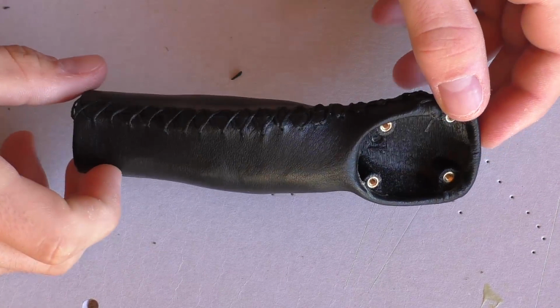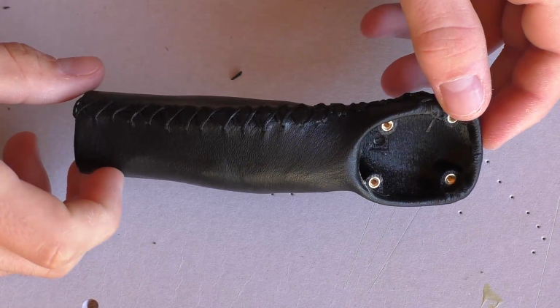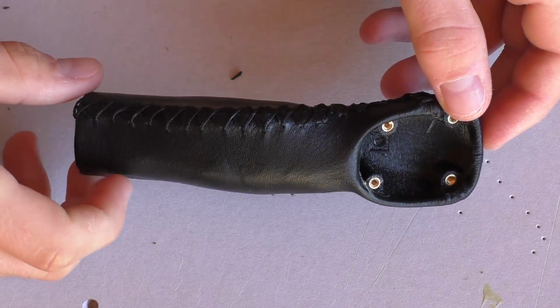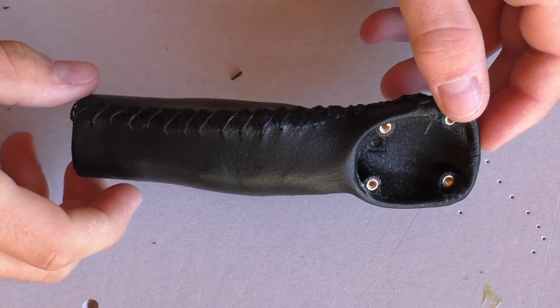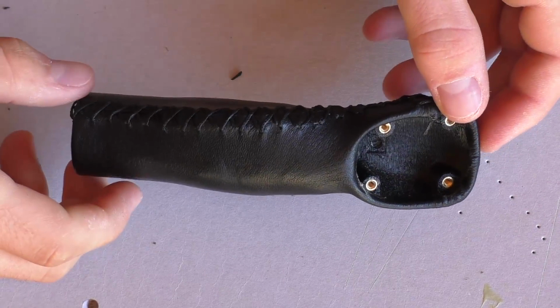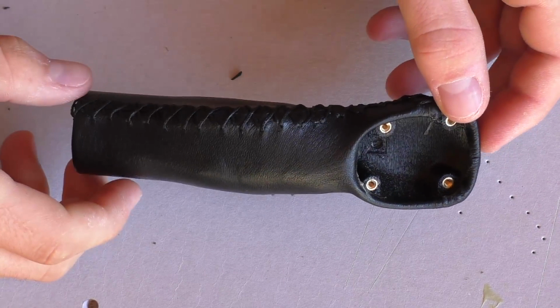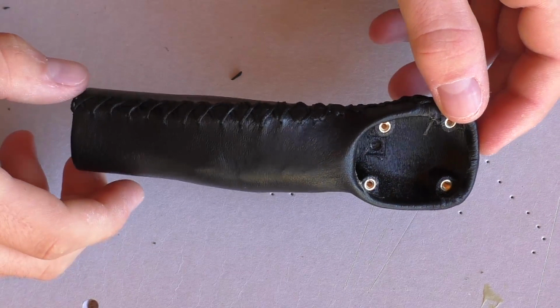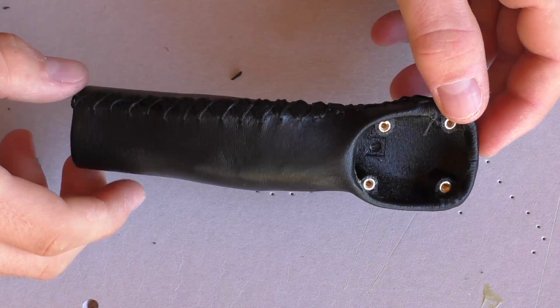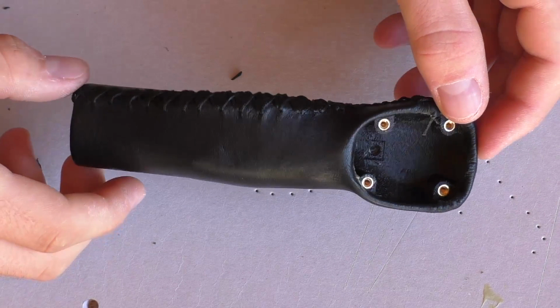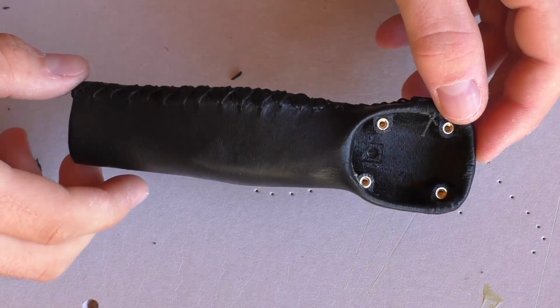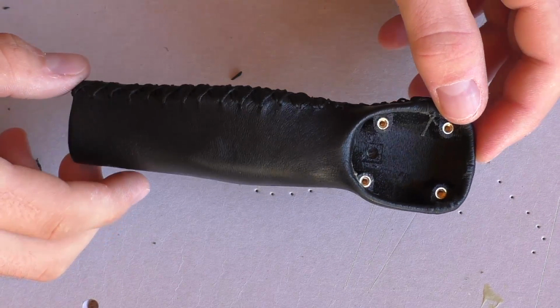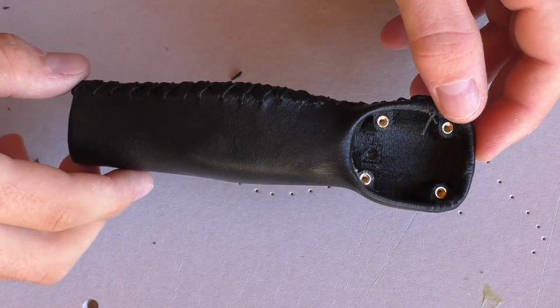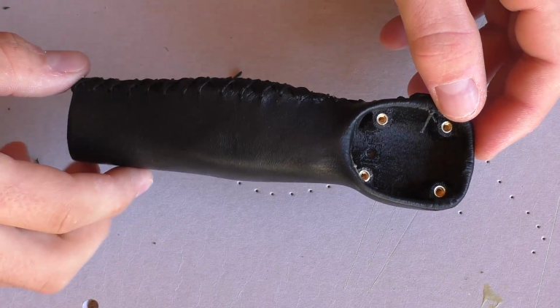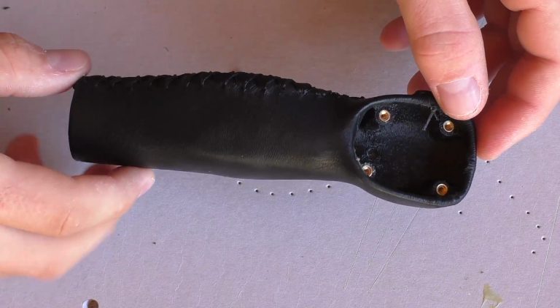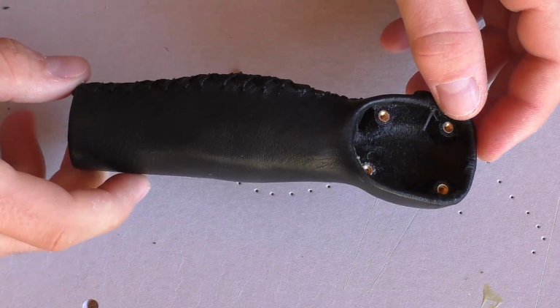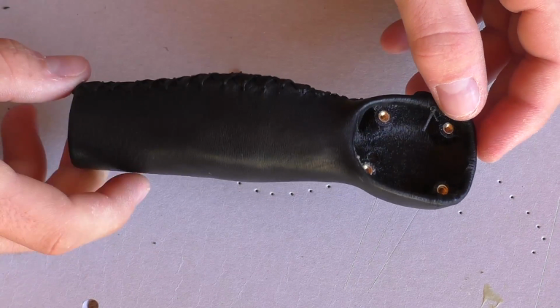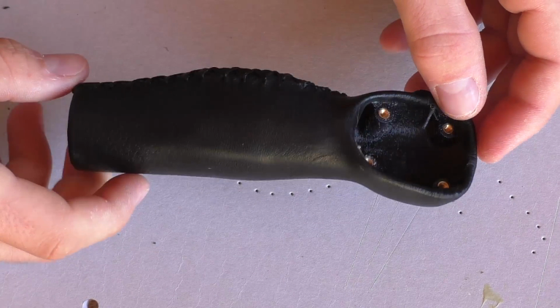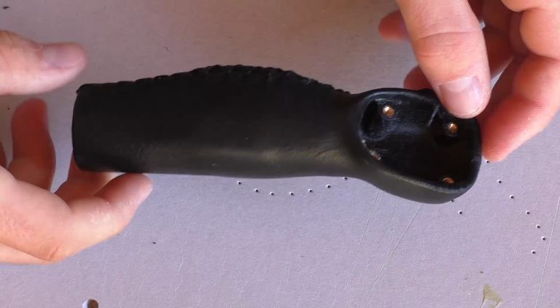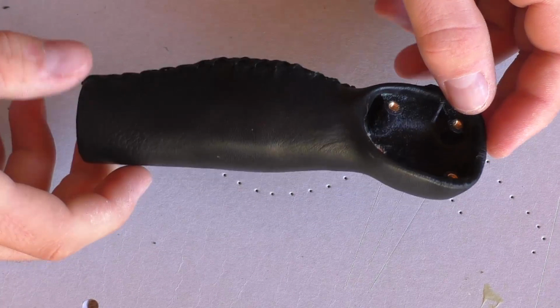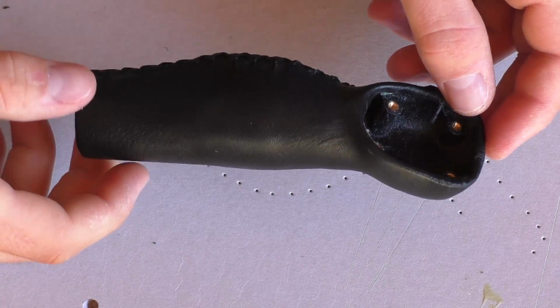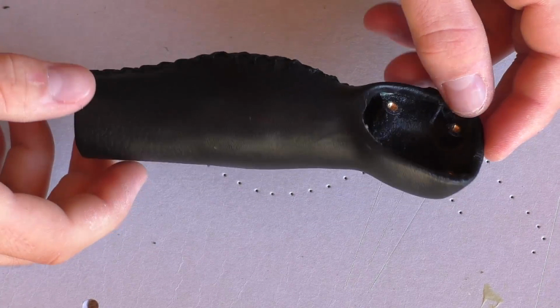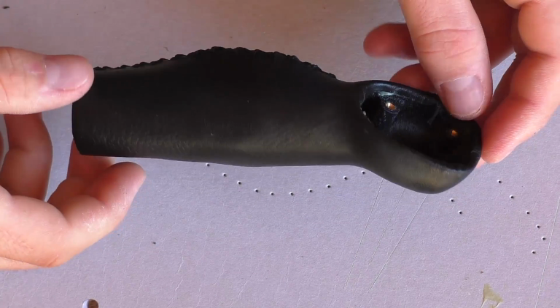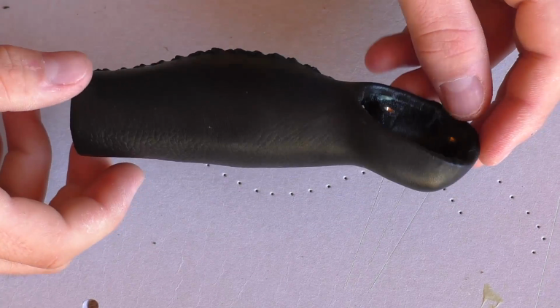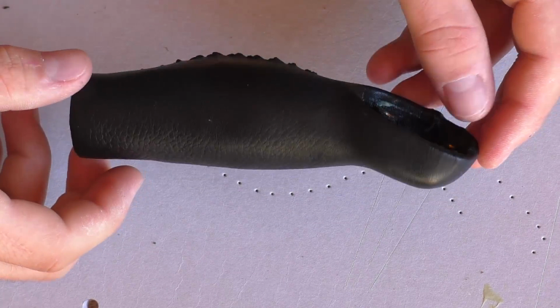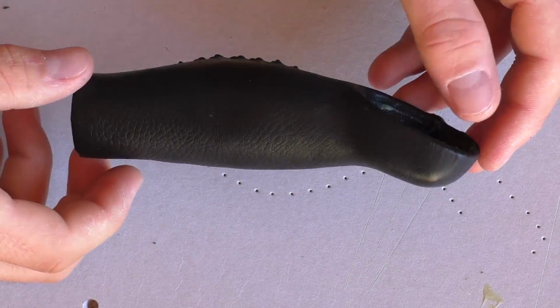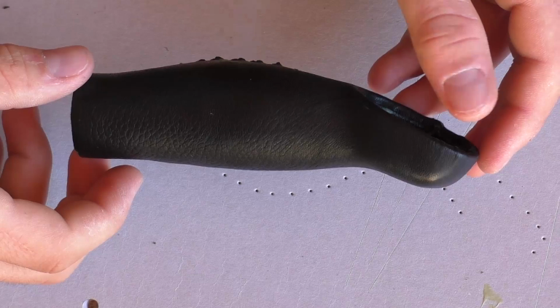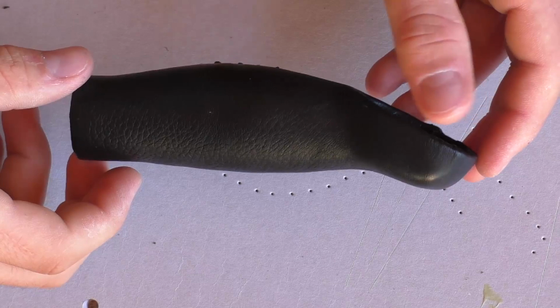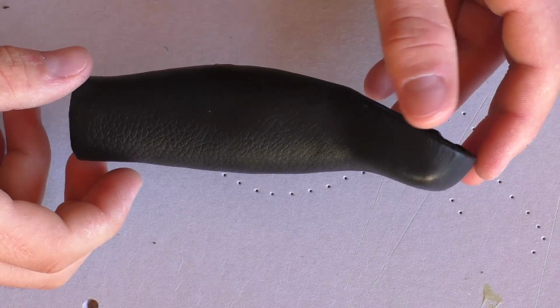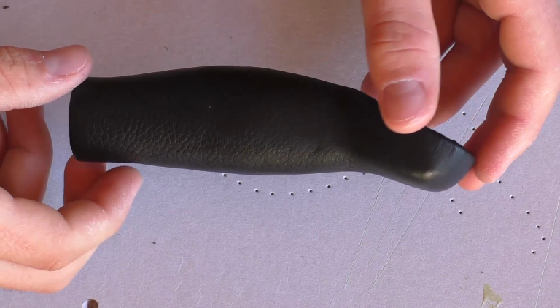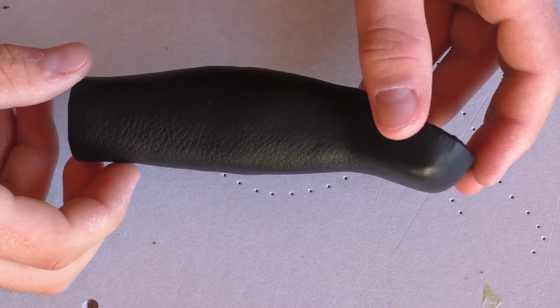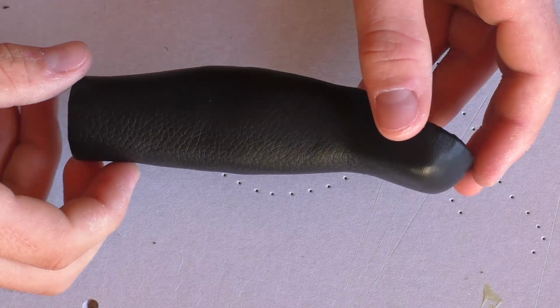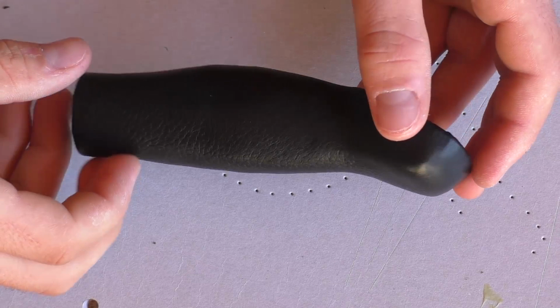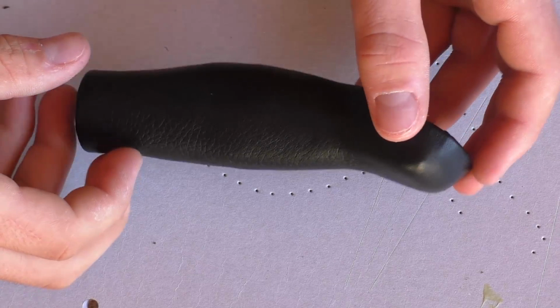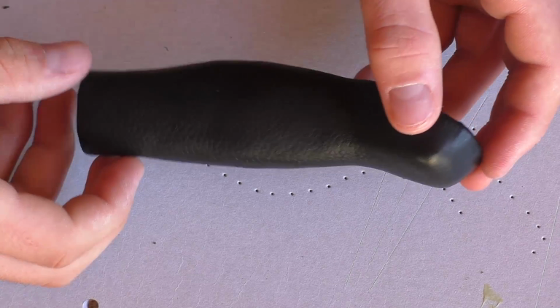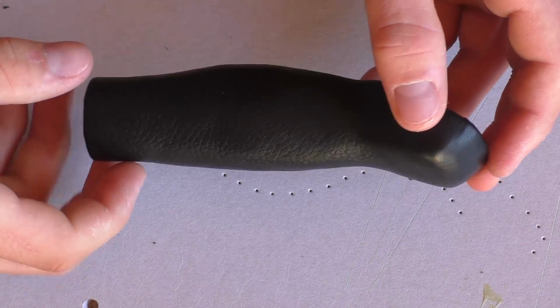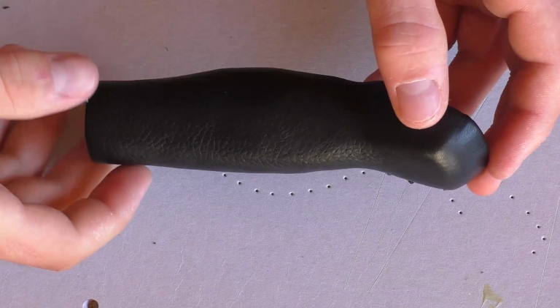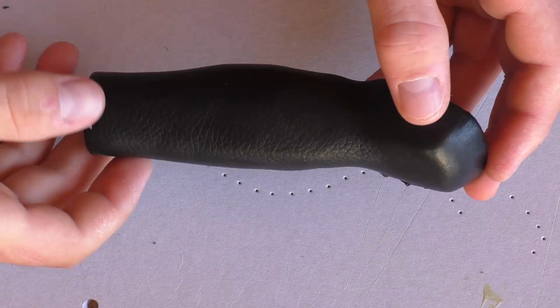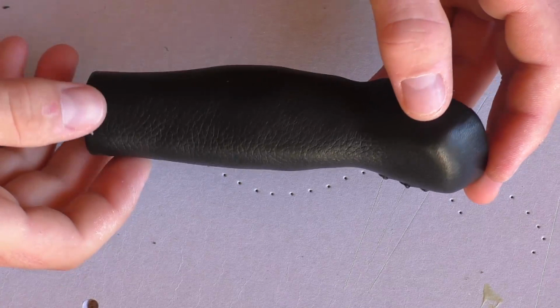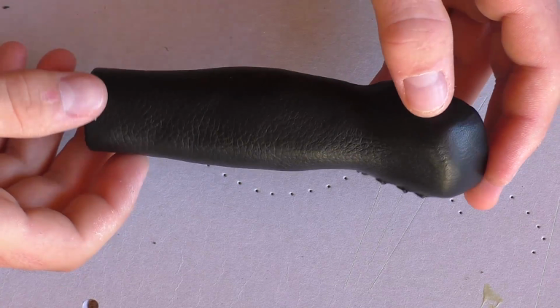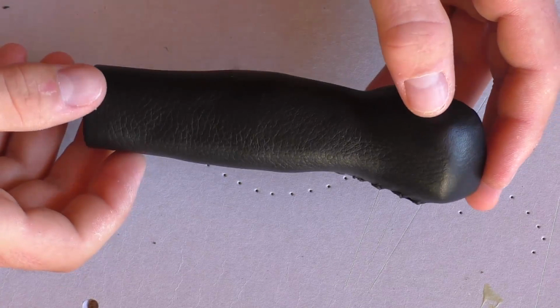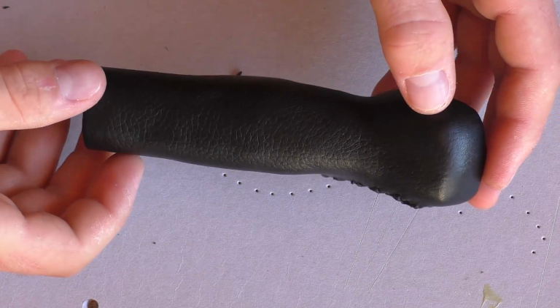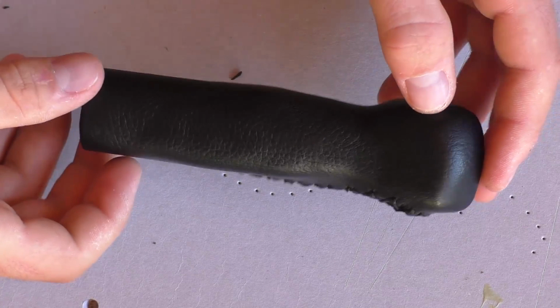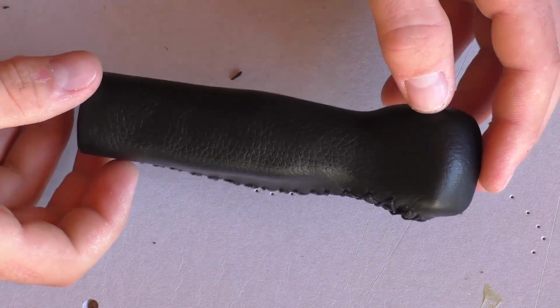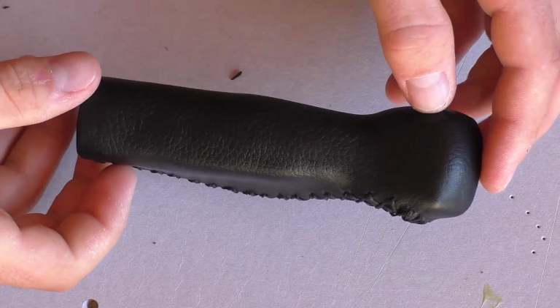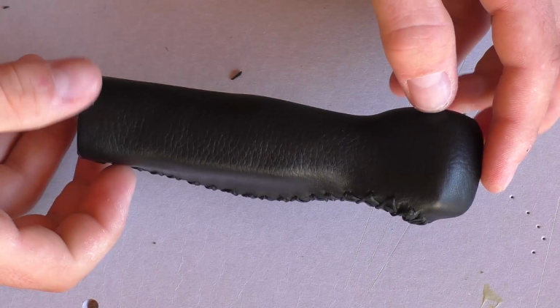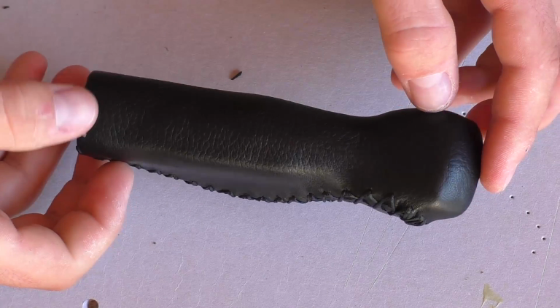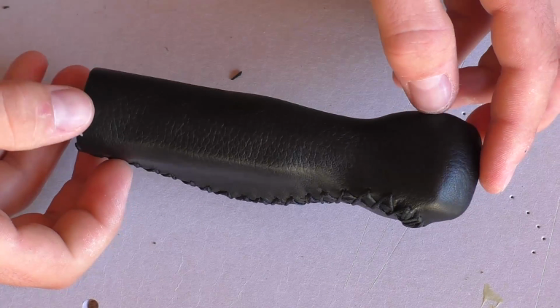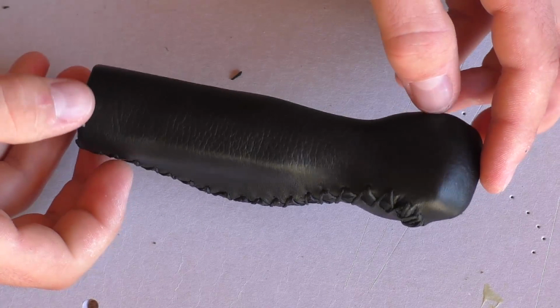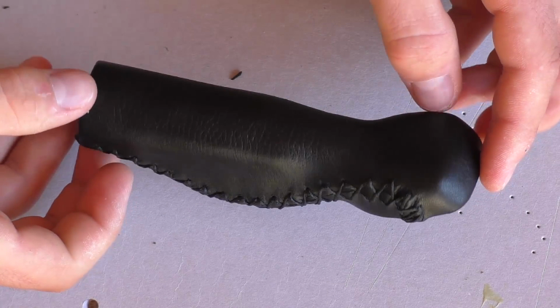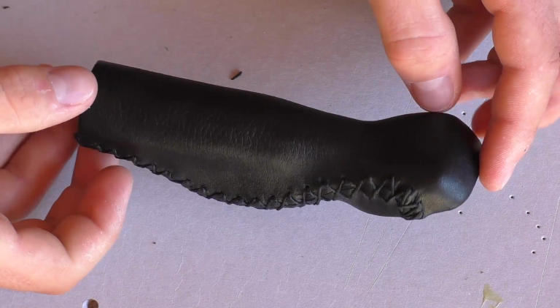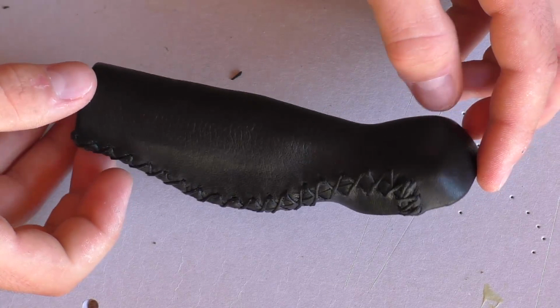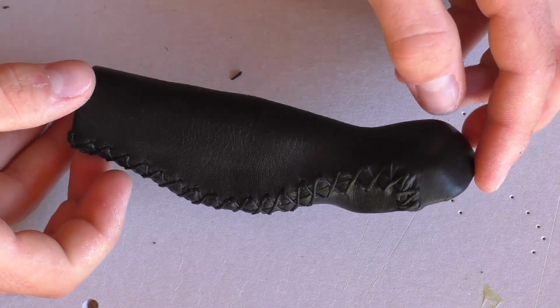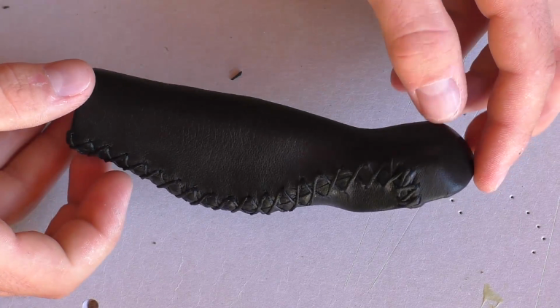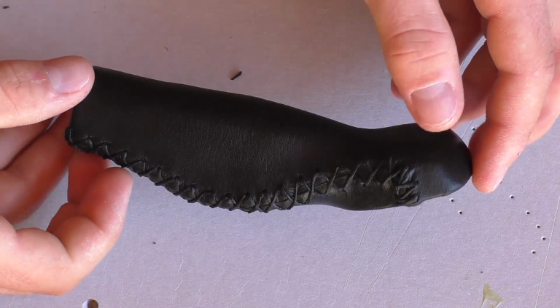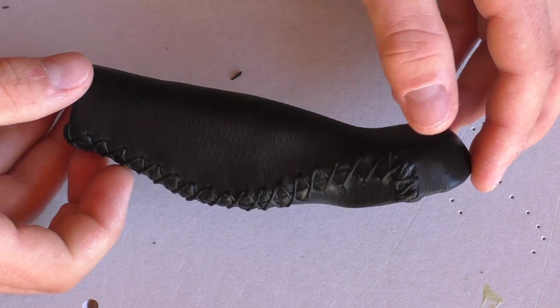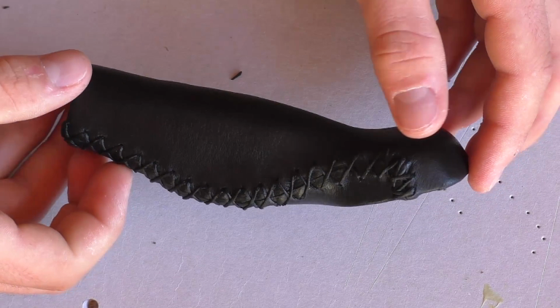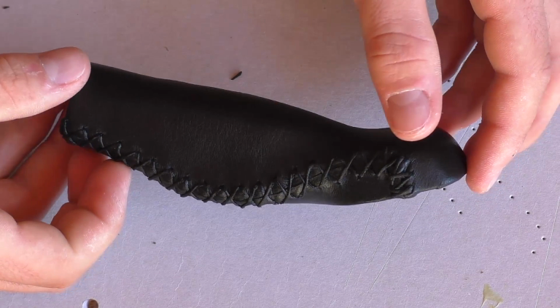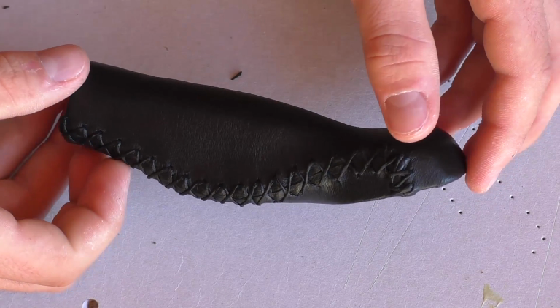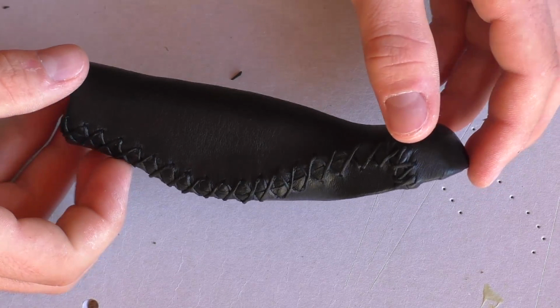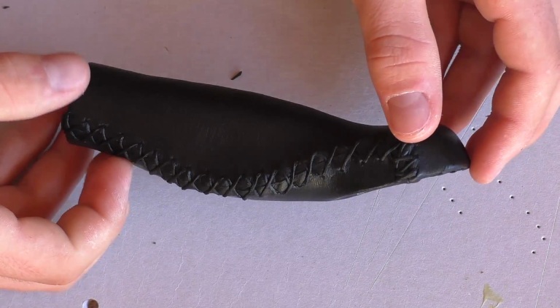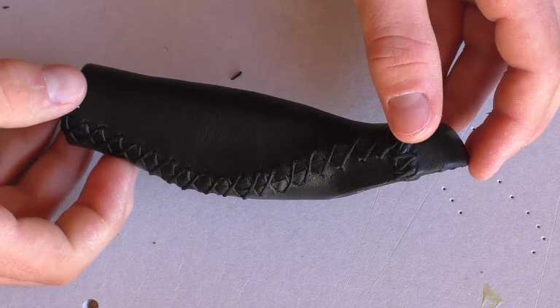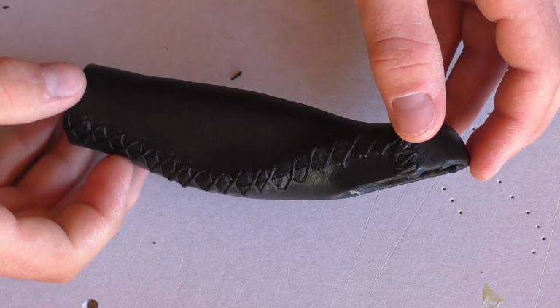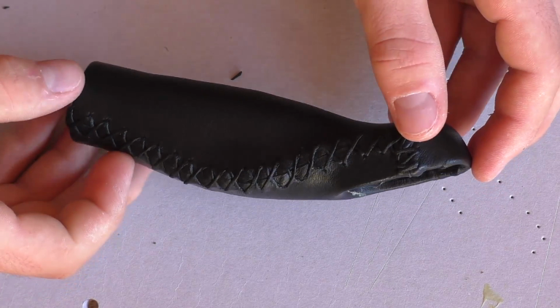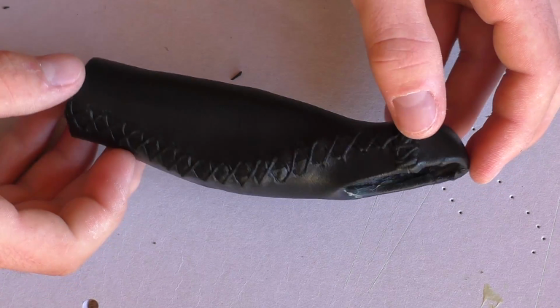In the next tutorial I will show you how to finish the remote stick. Please subscribe and thumbs up.